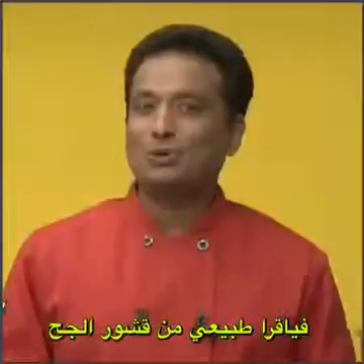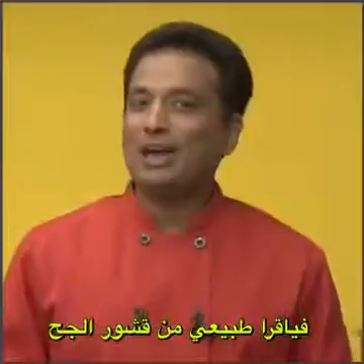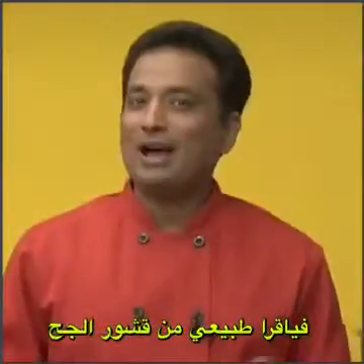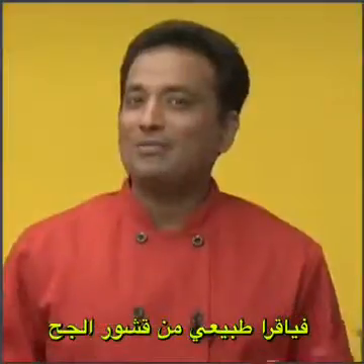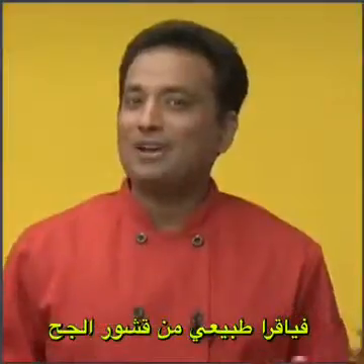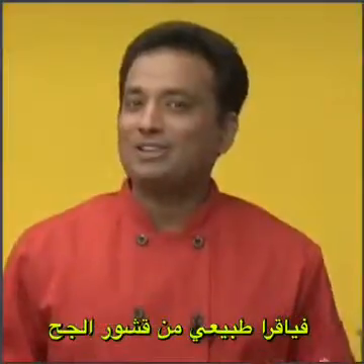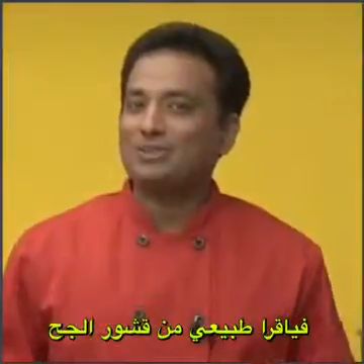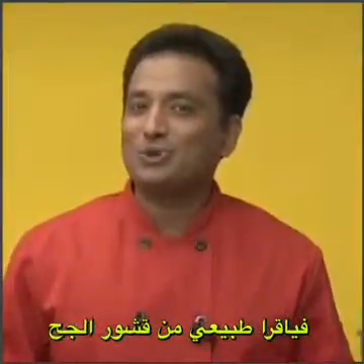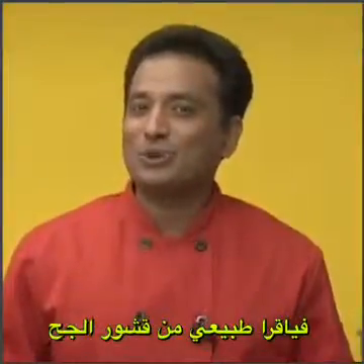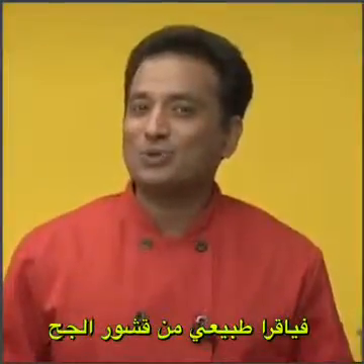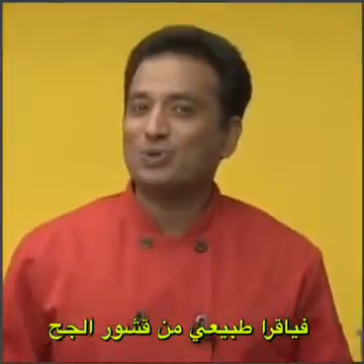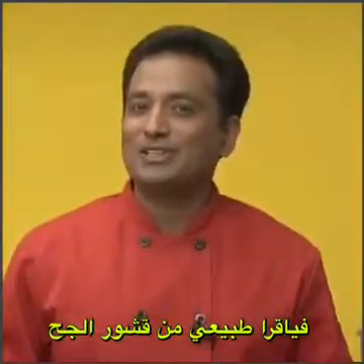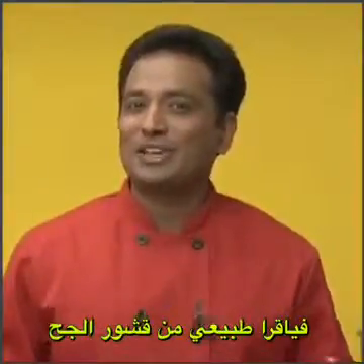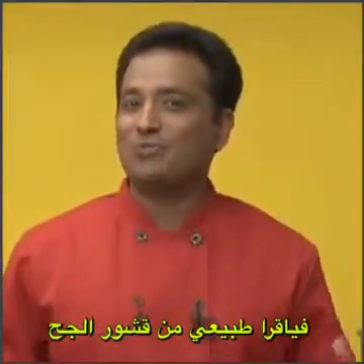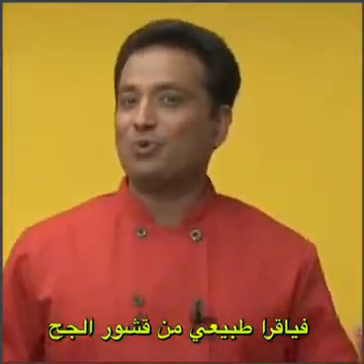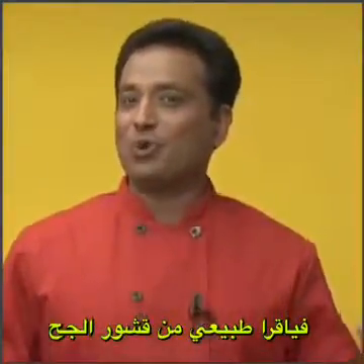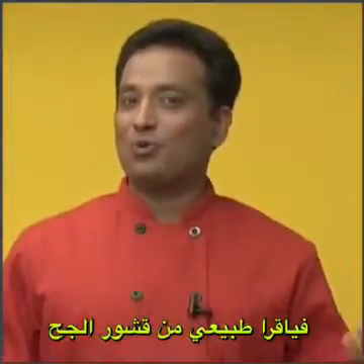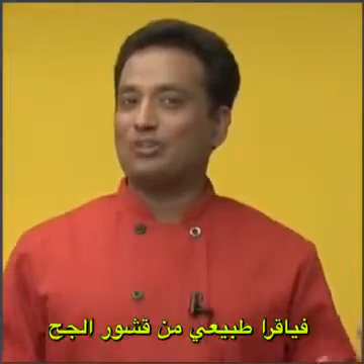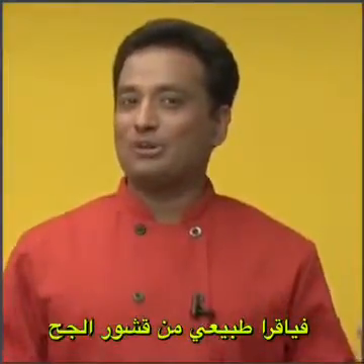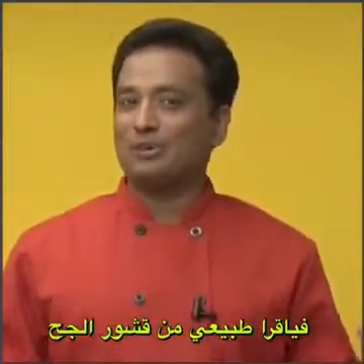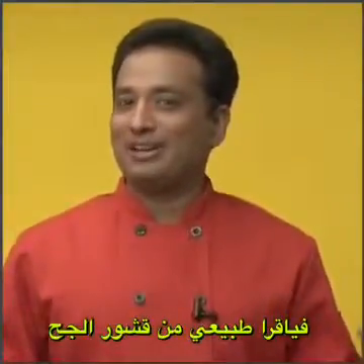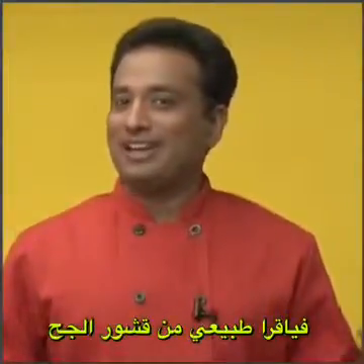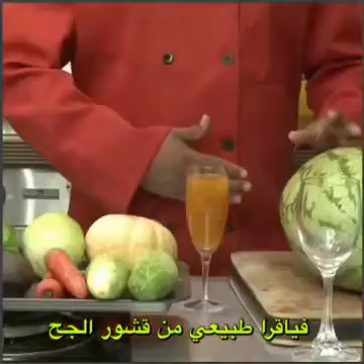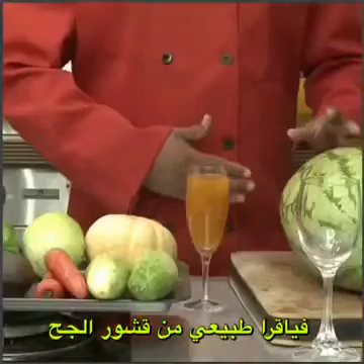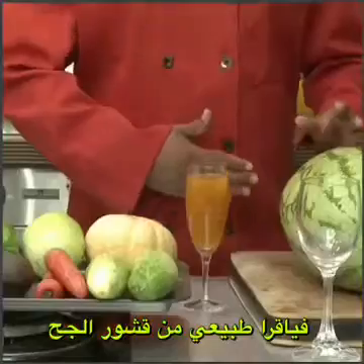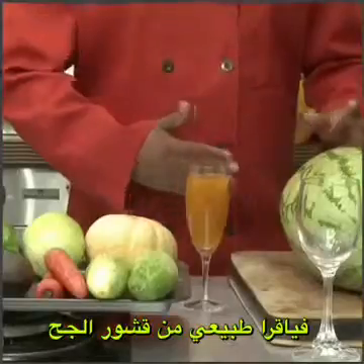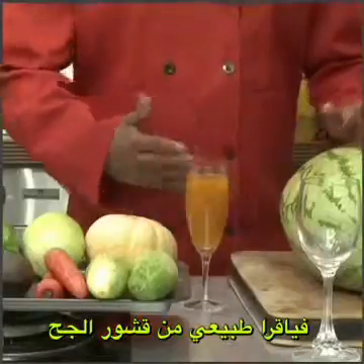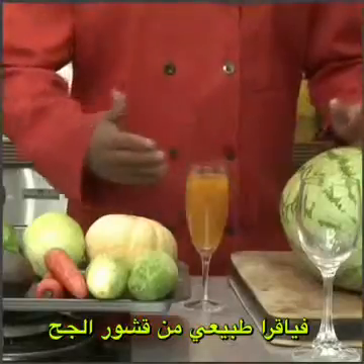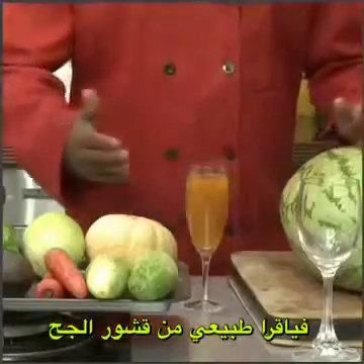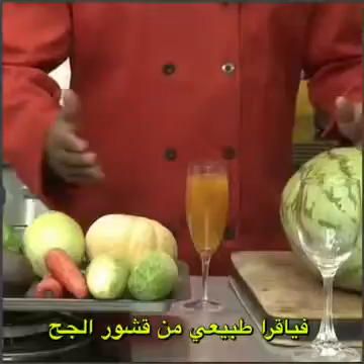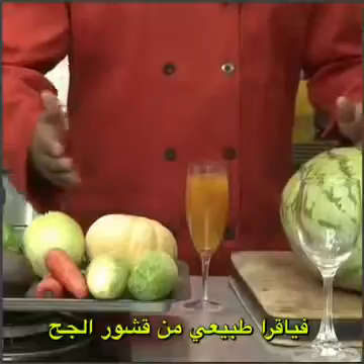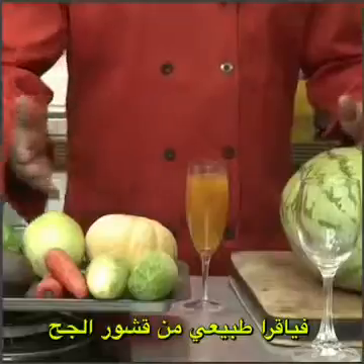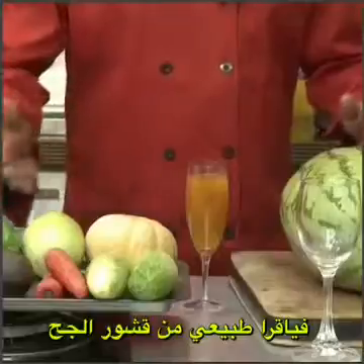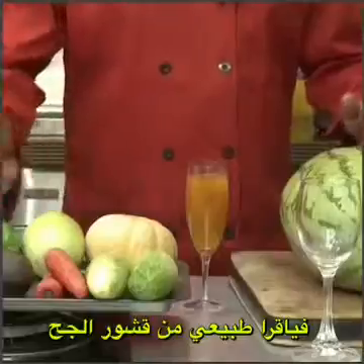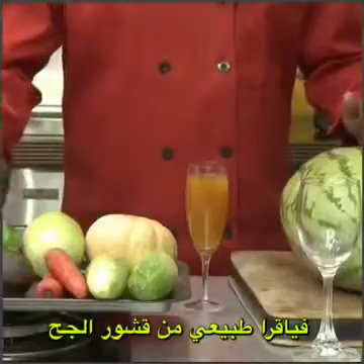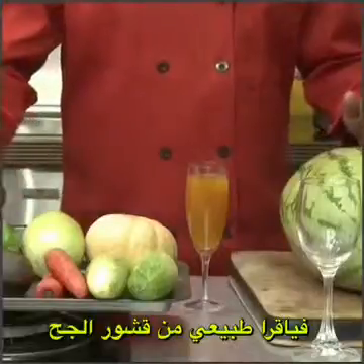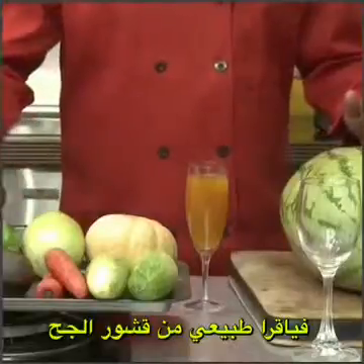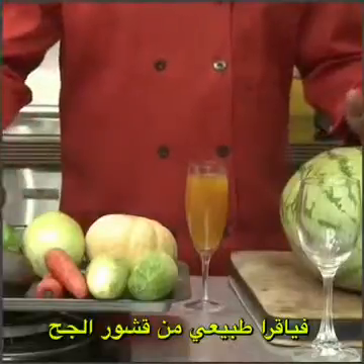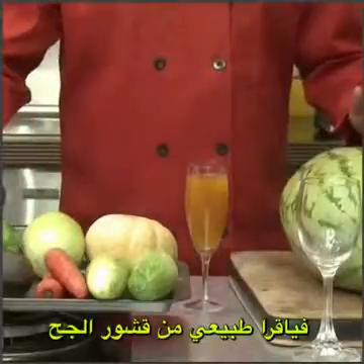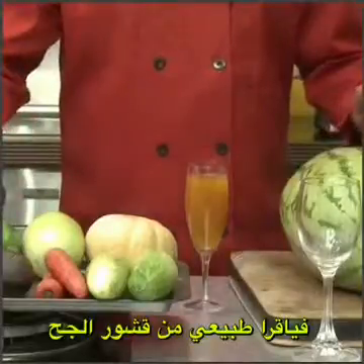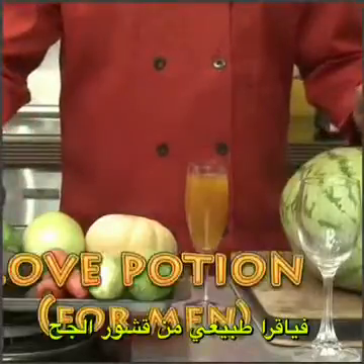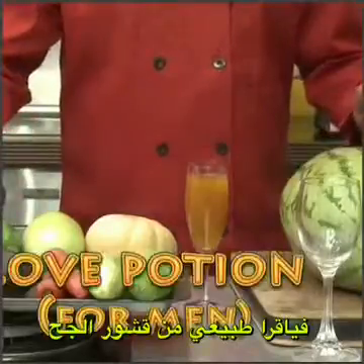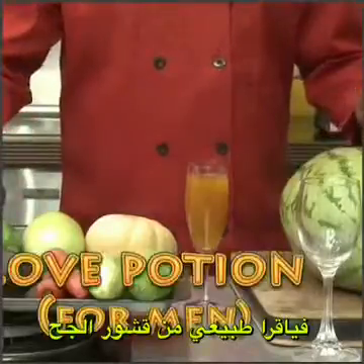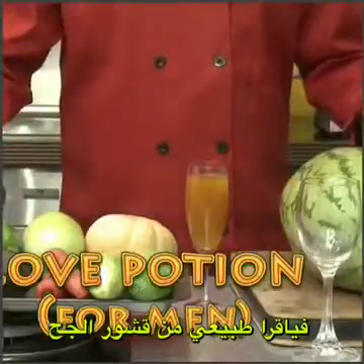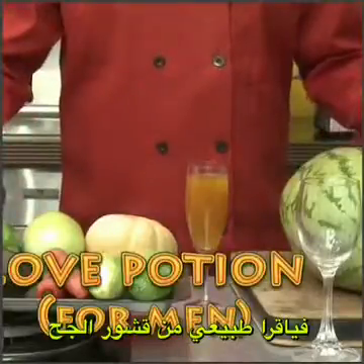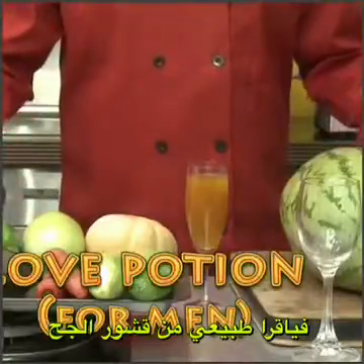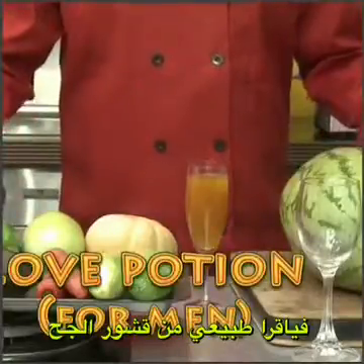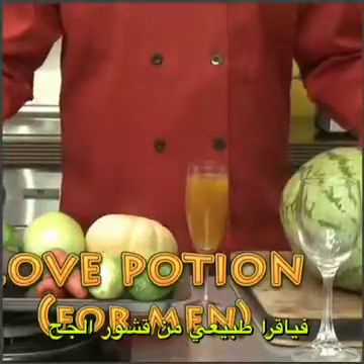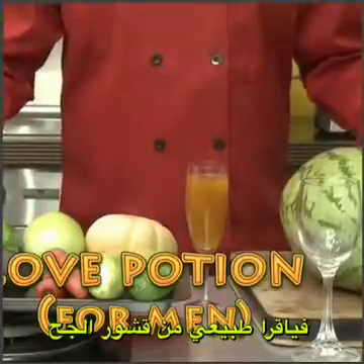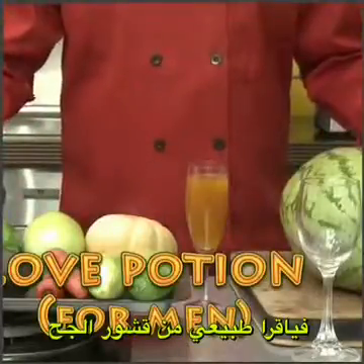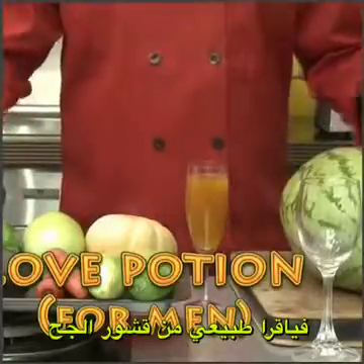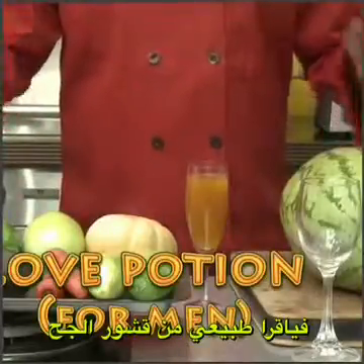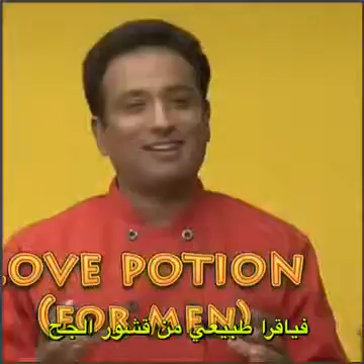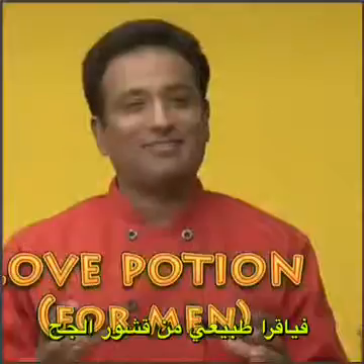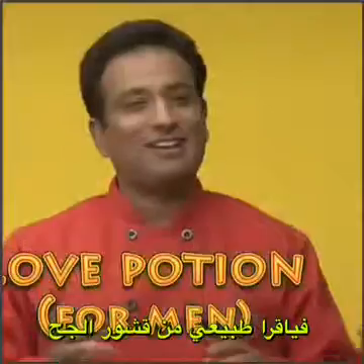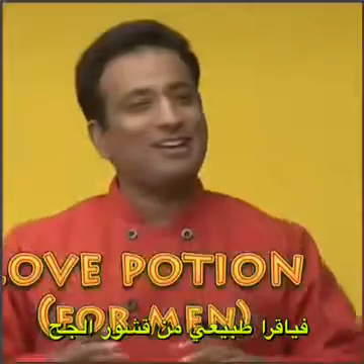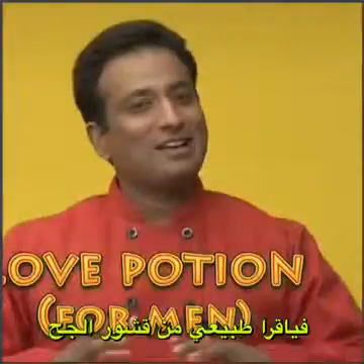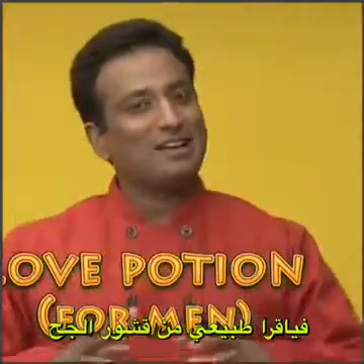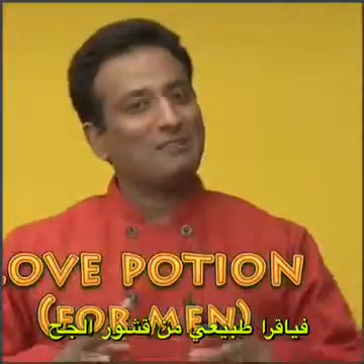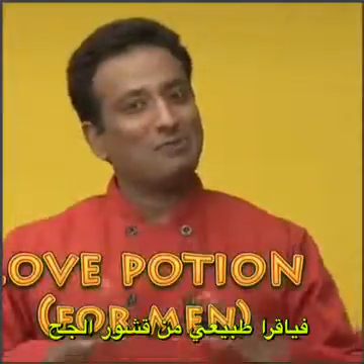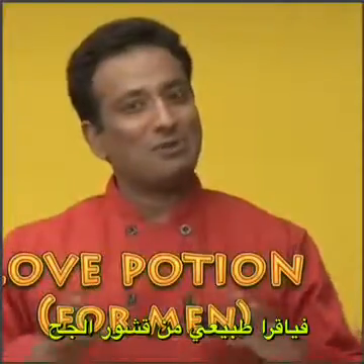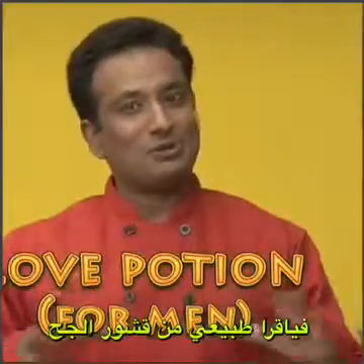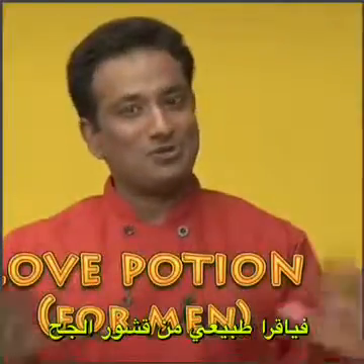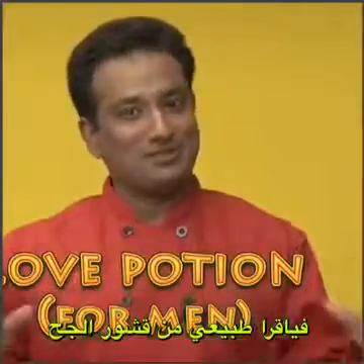Today I'm not just going to squeeze any fruit or vegetable — in fact I am going to make a juice that will make your love life even more juicier.